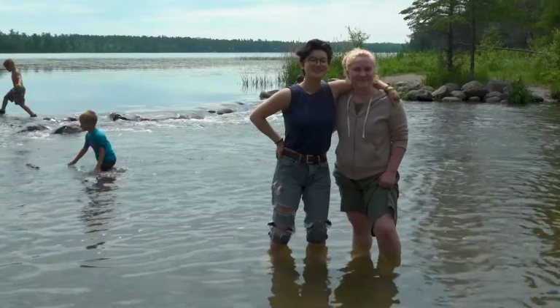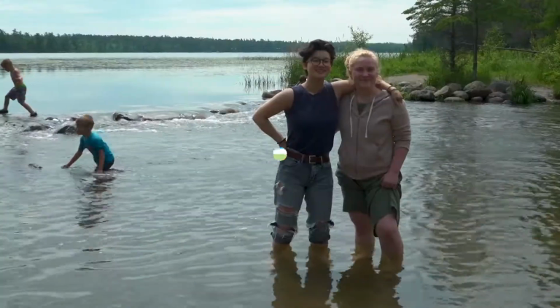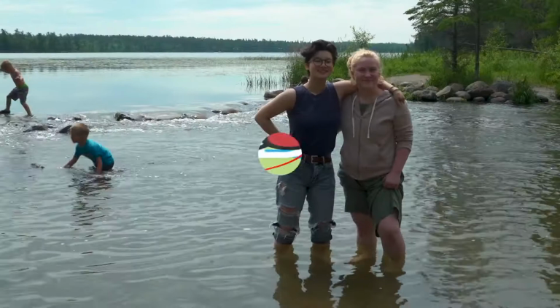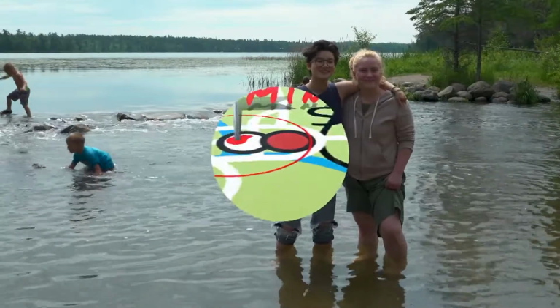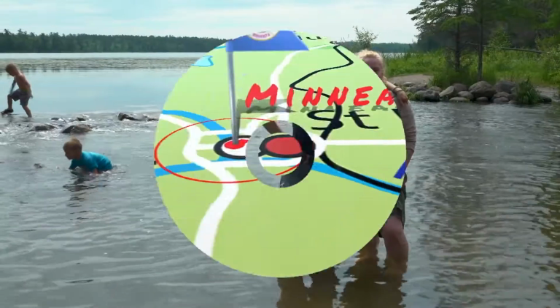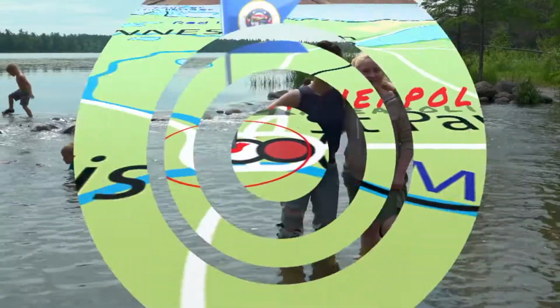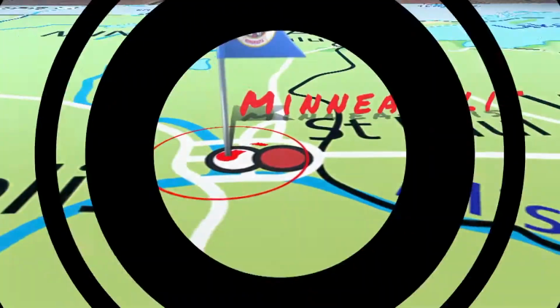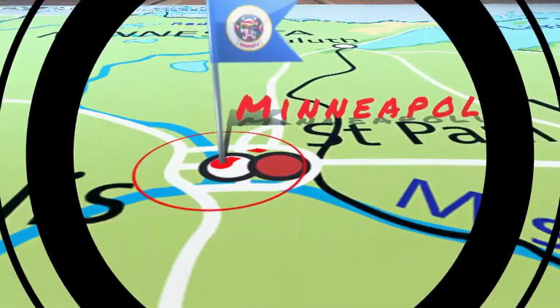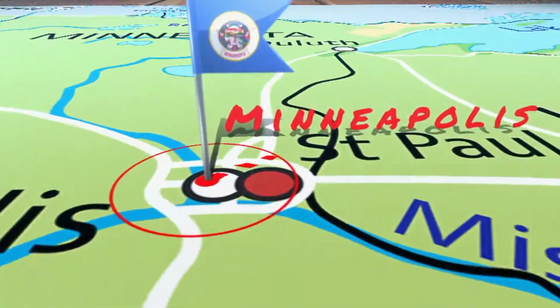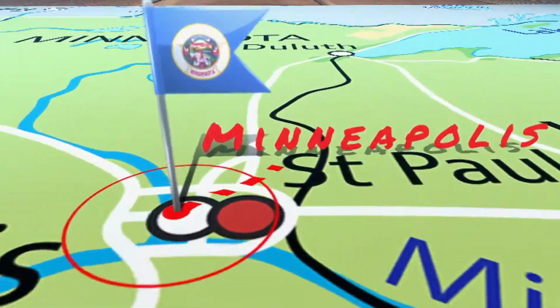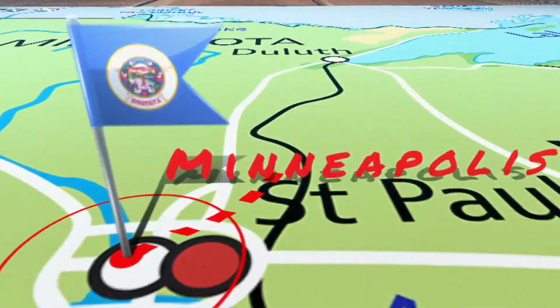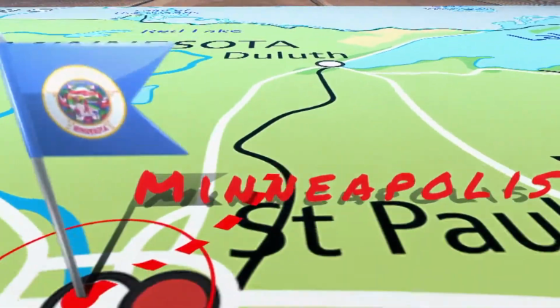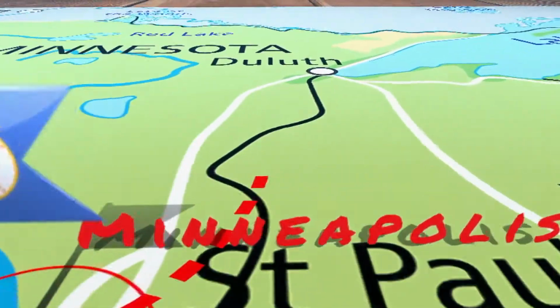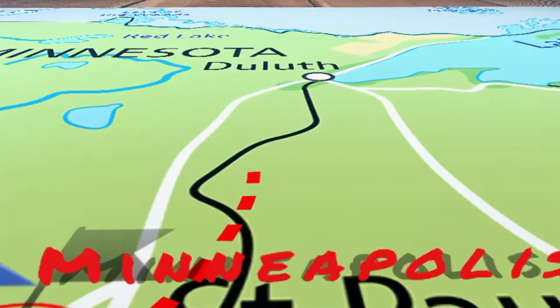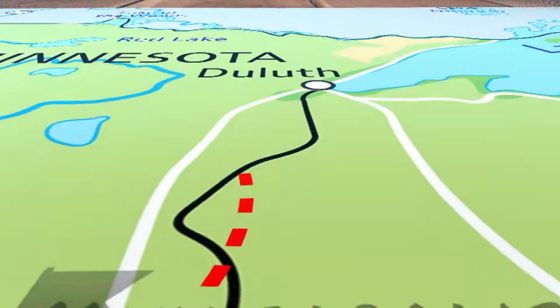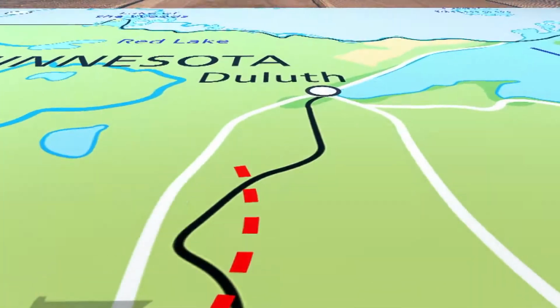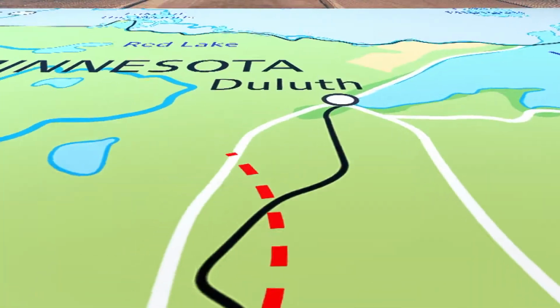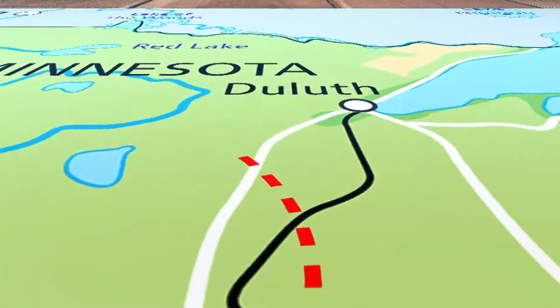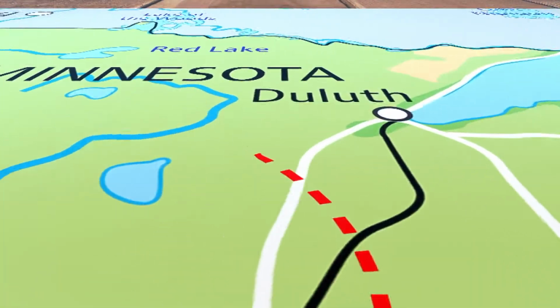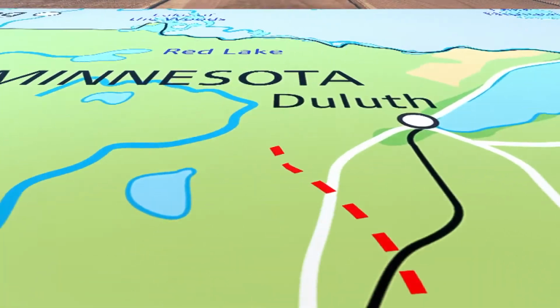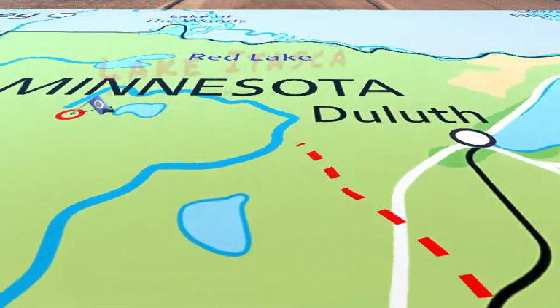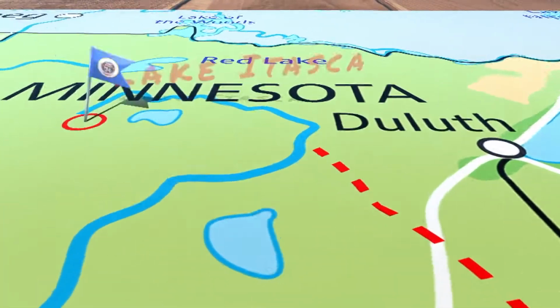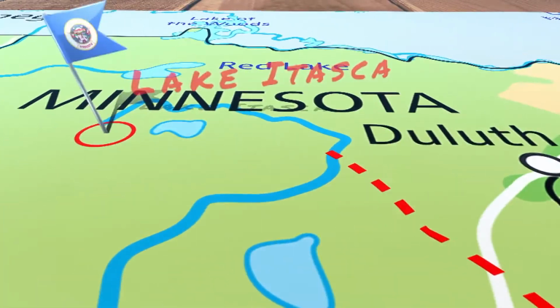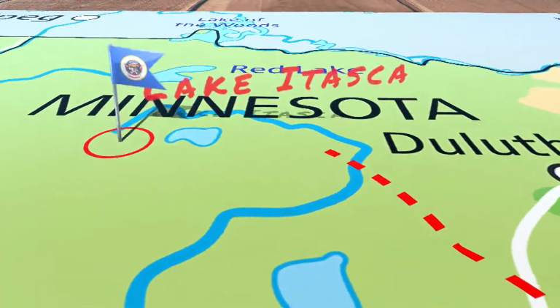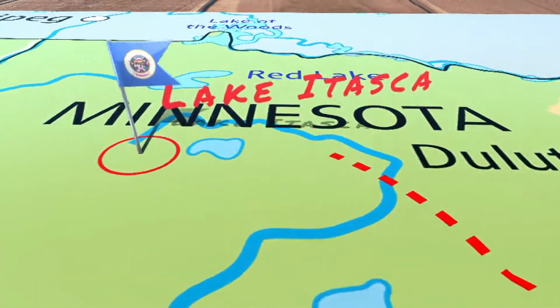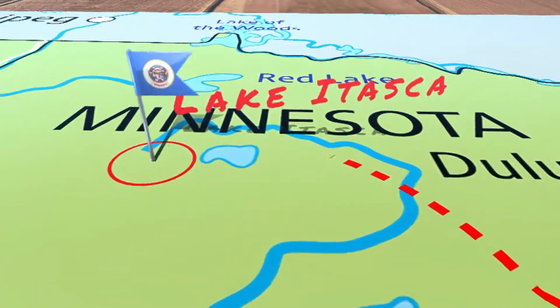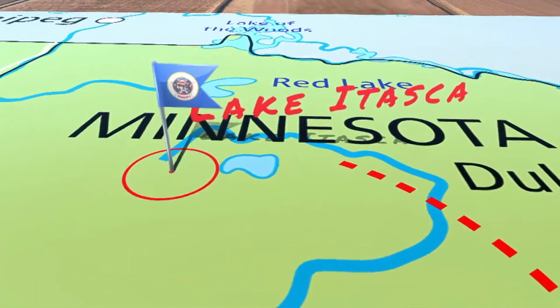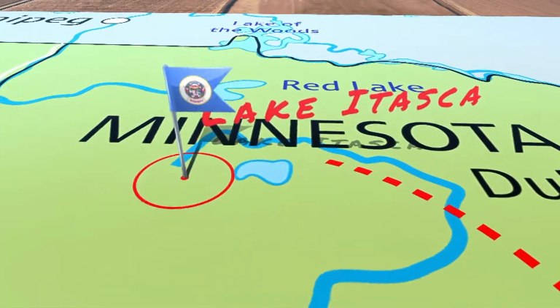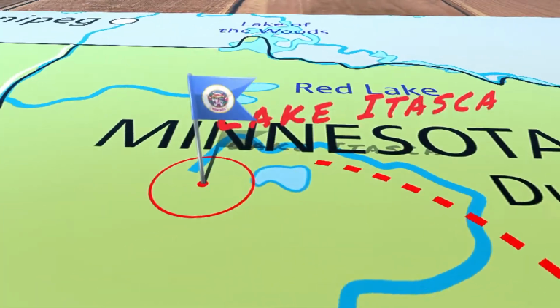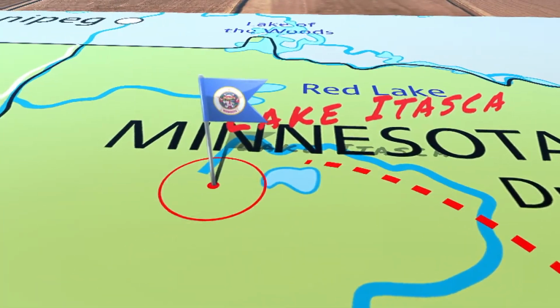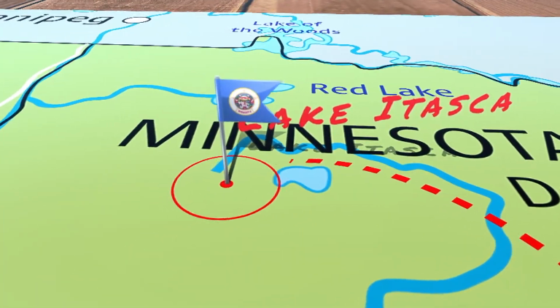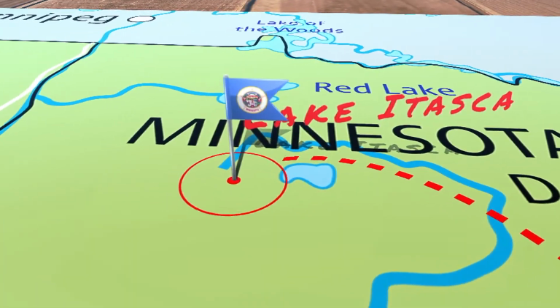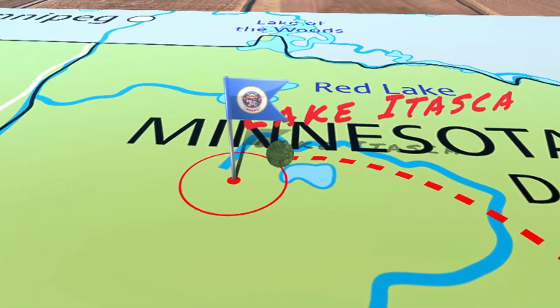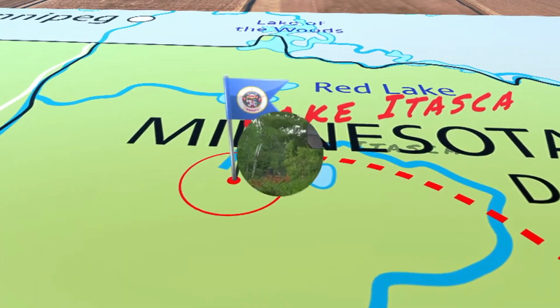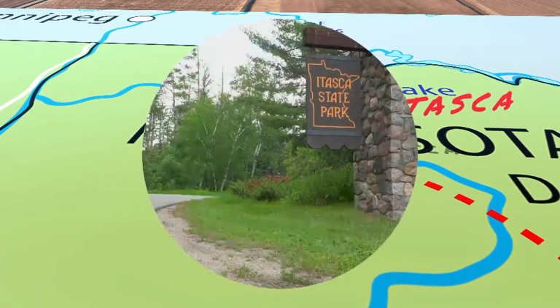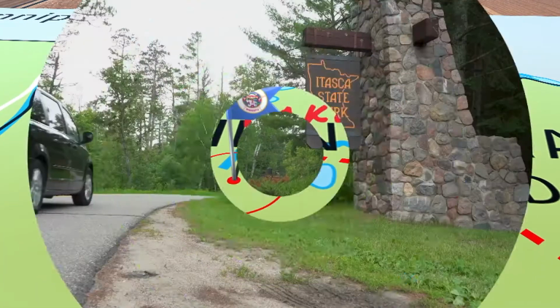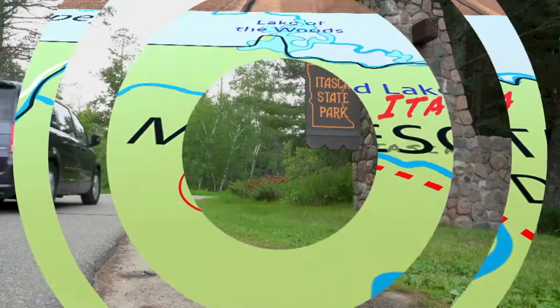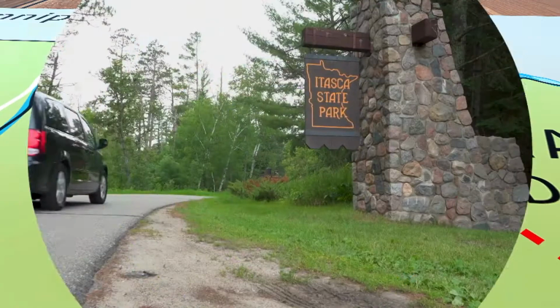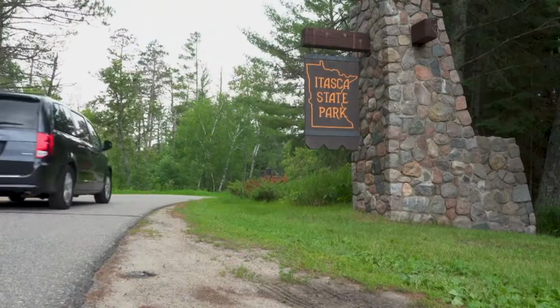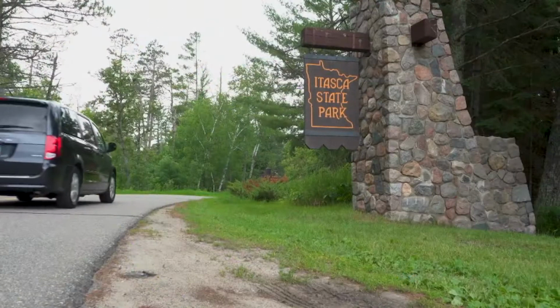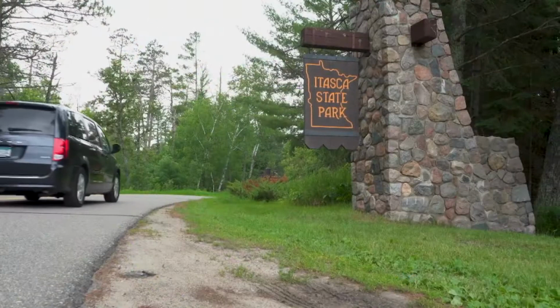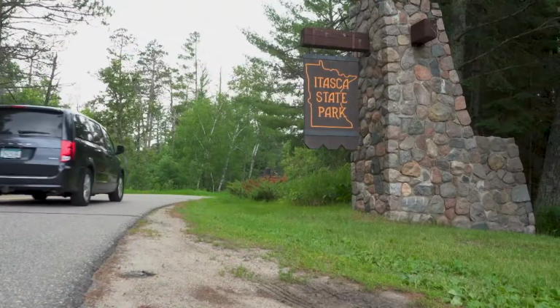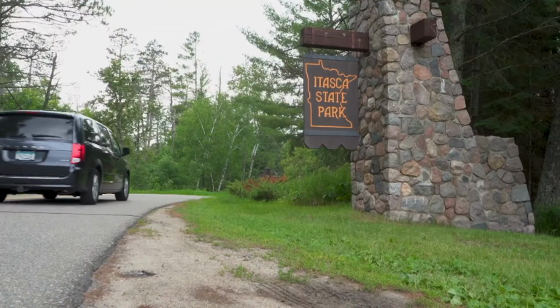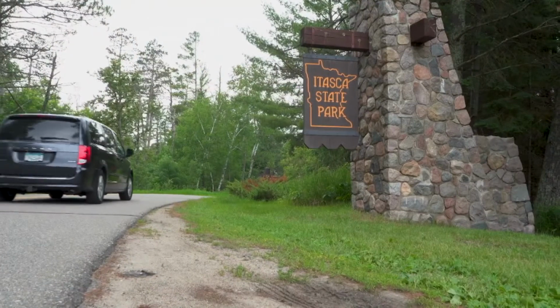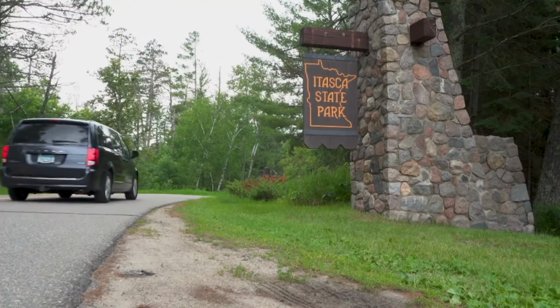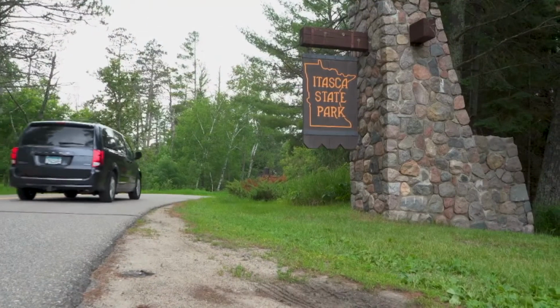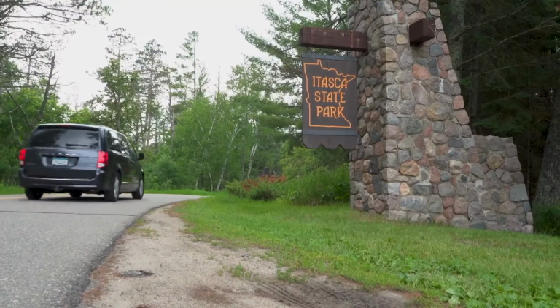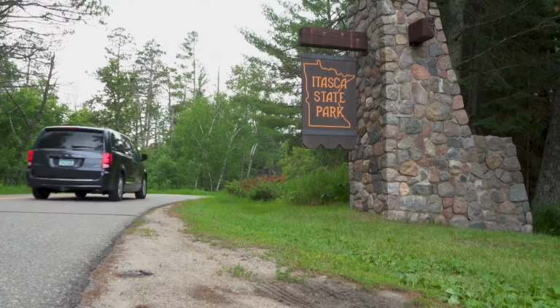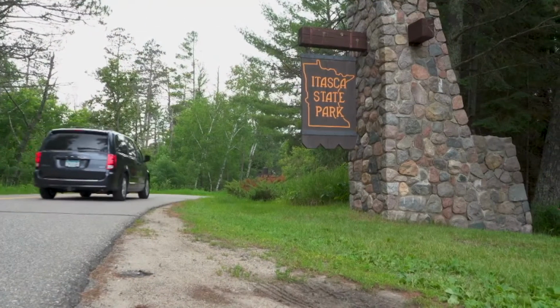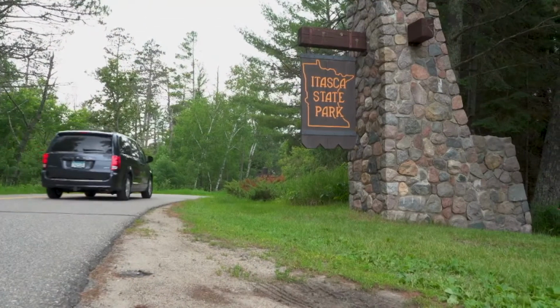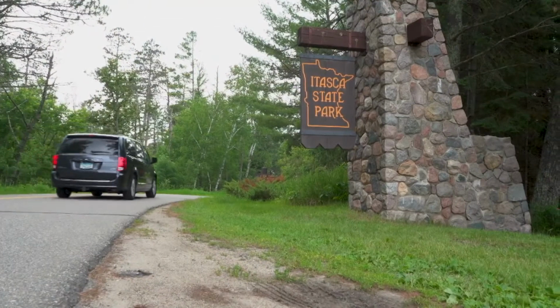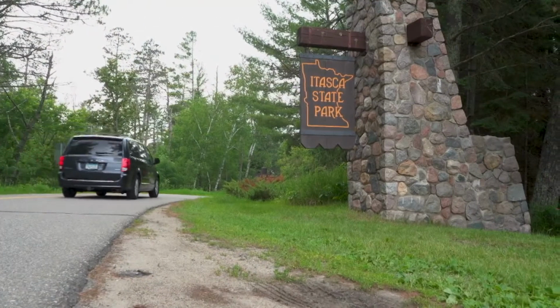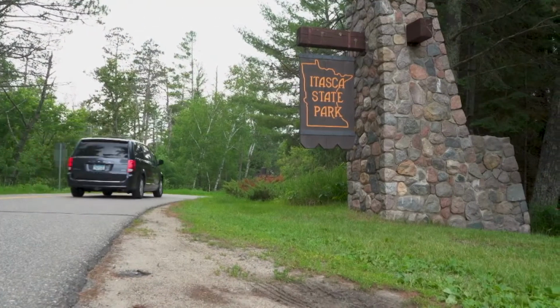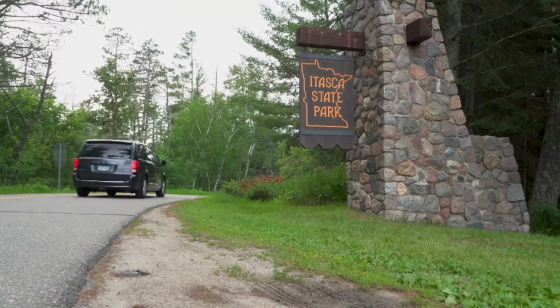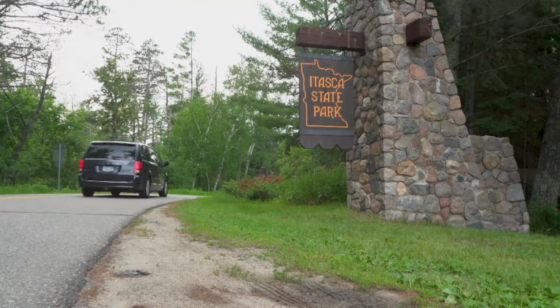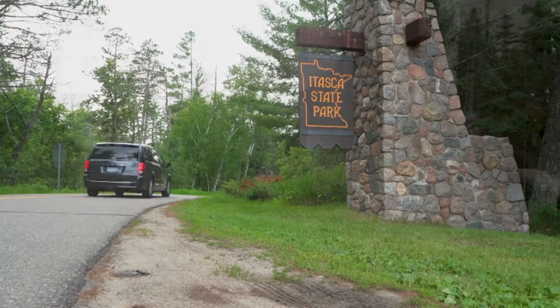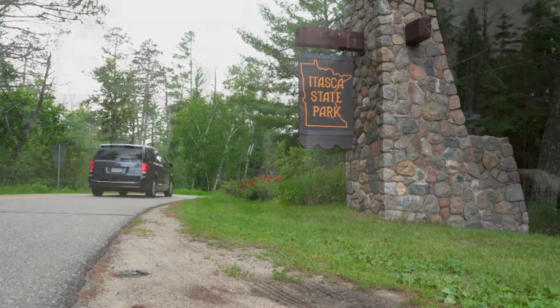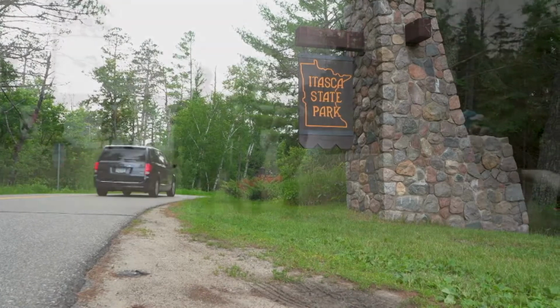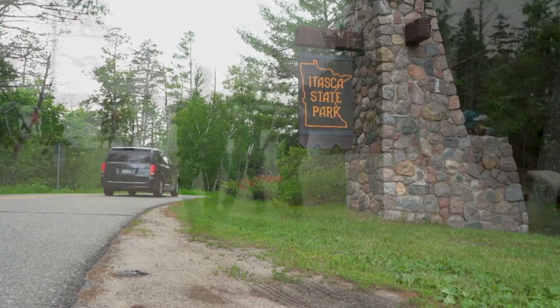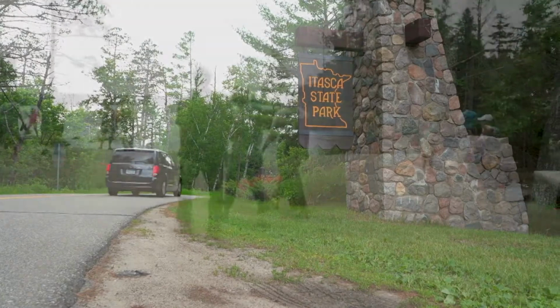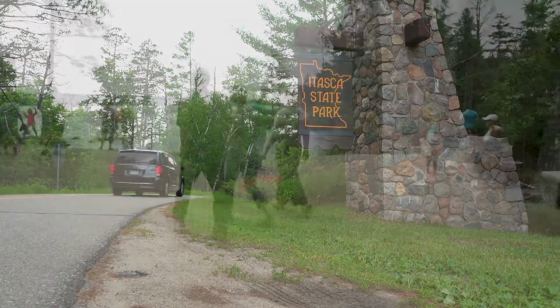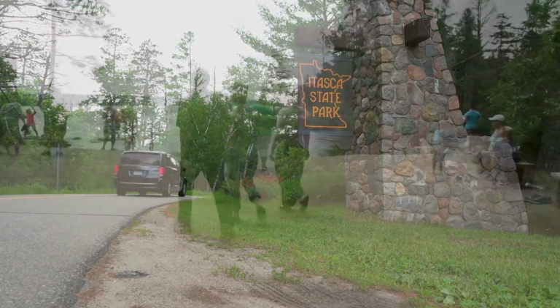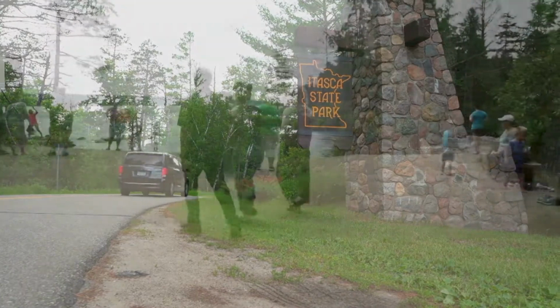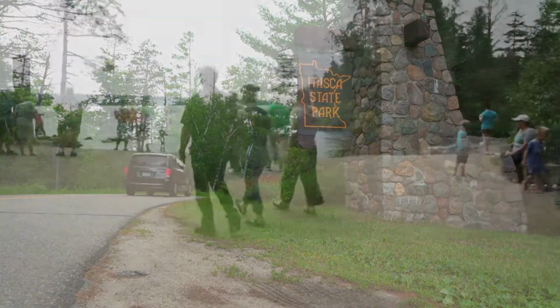It's around 225 miles from the Twin Cities to the headwaters at Lake Itasca — about a four-hour drive.